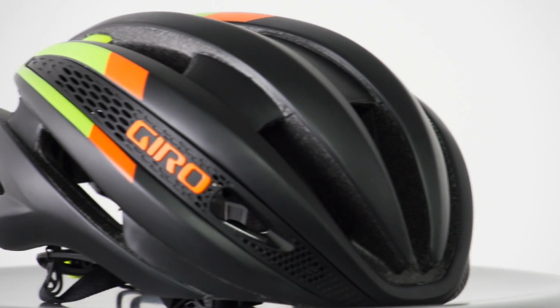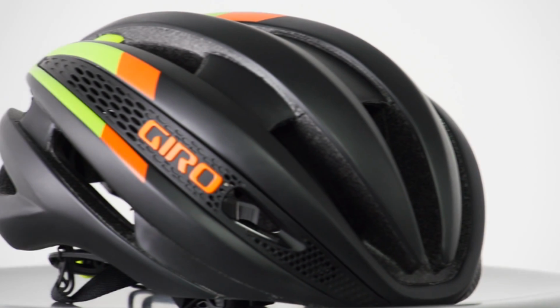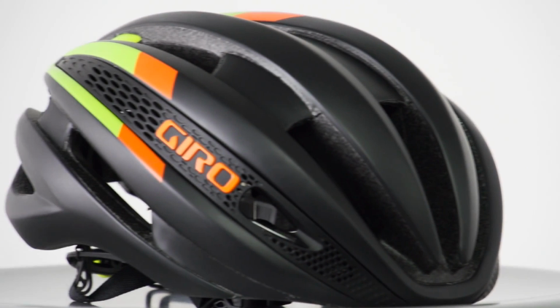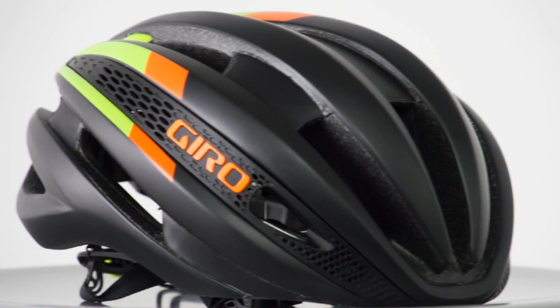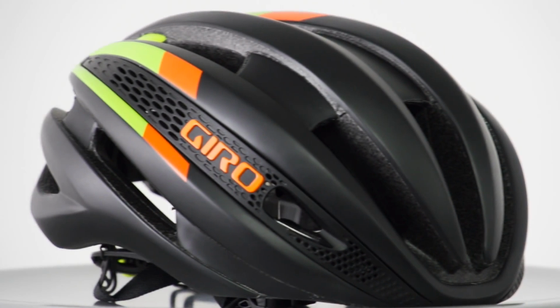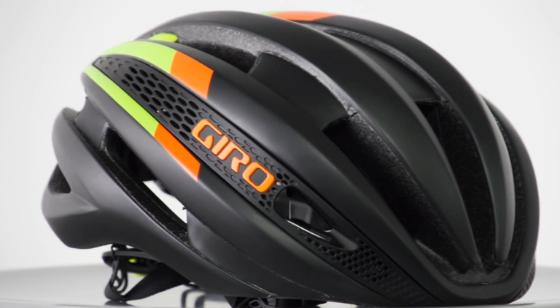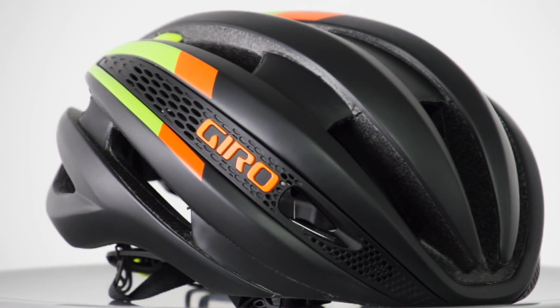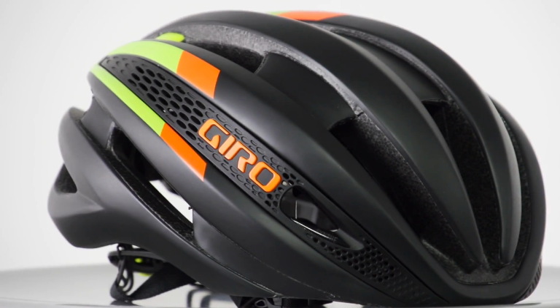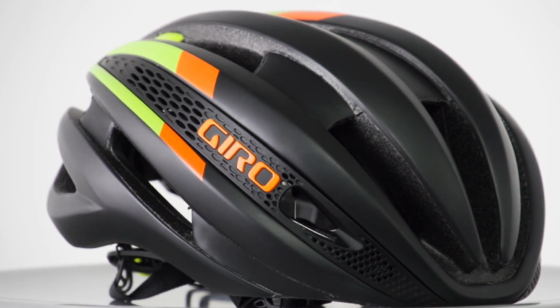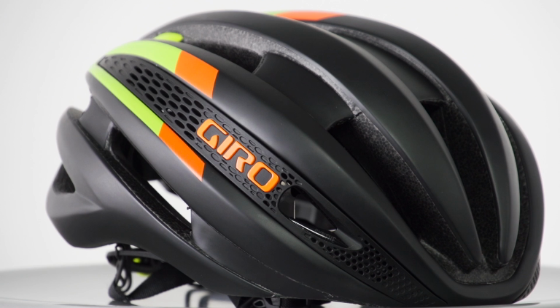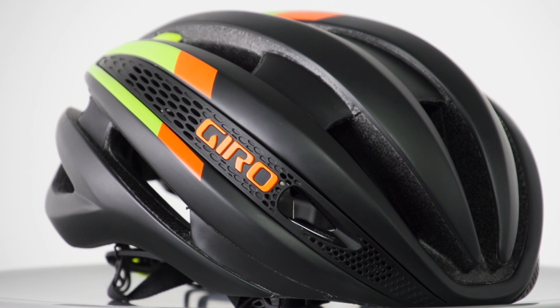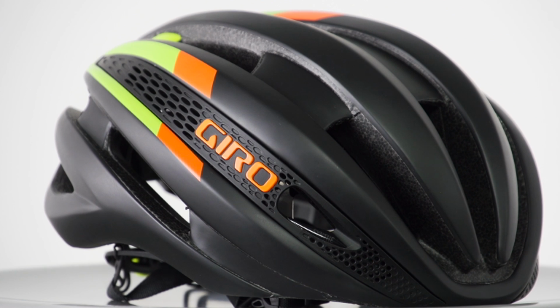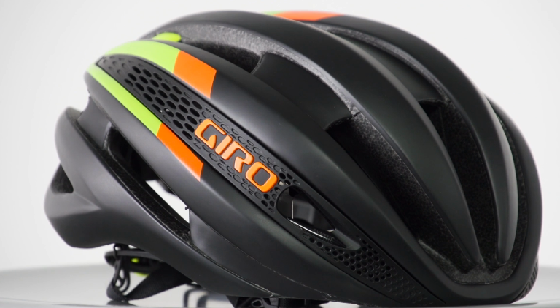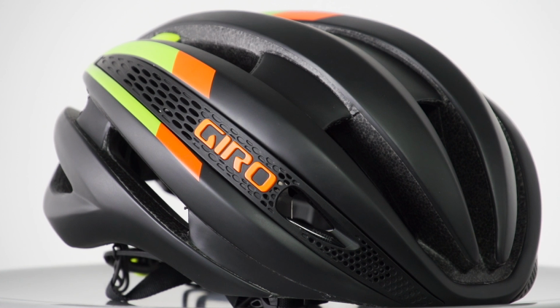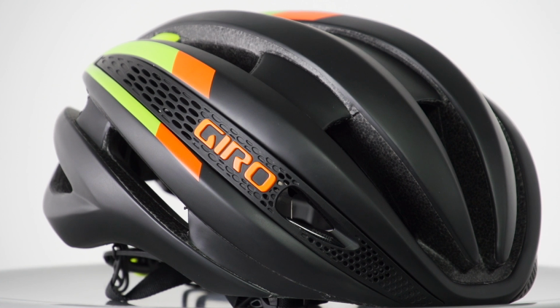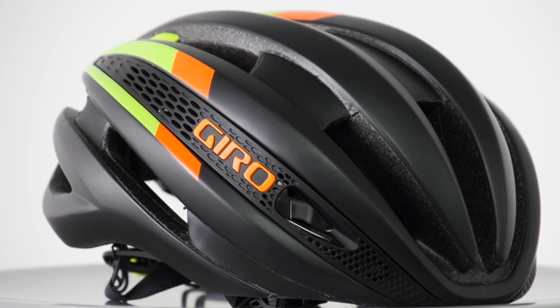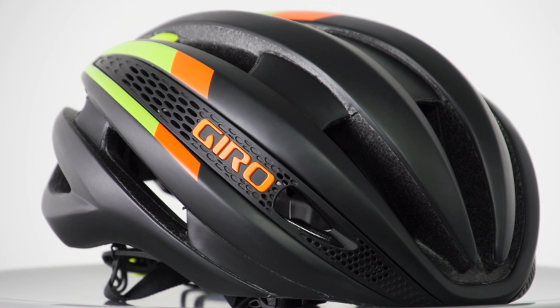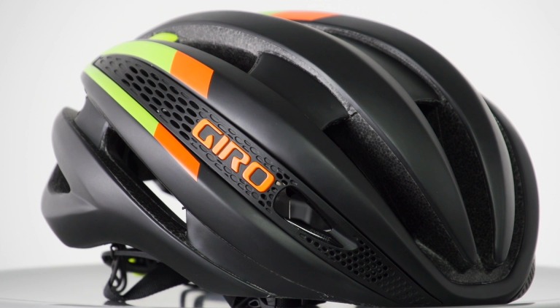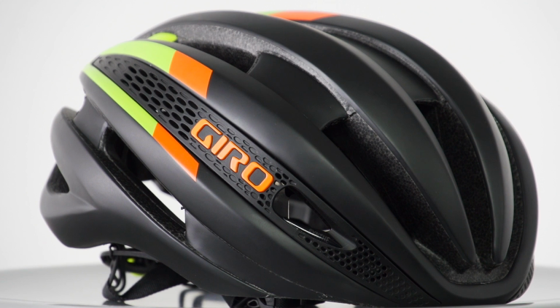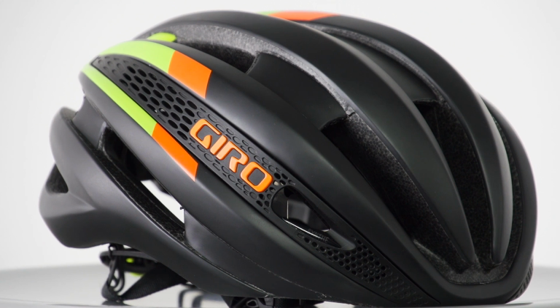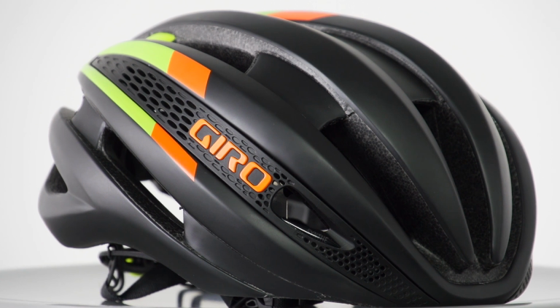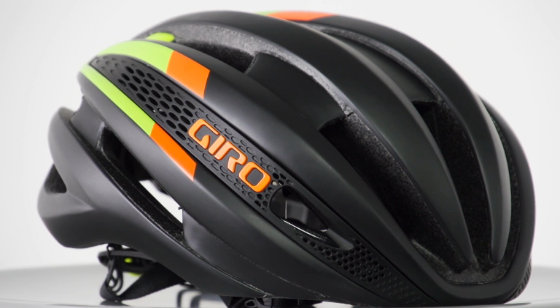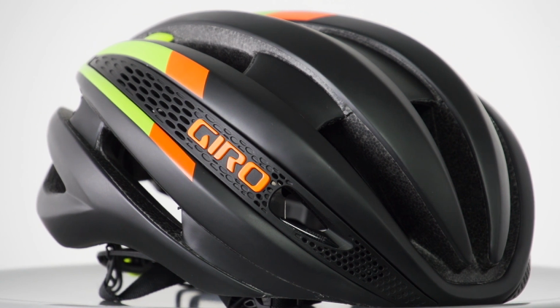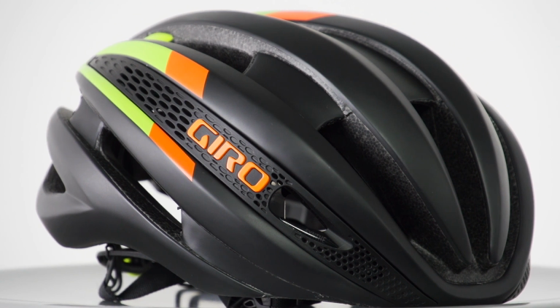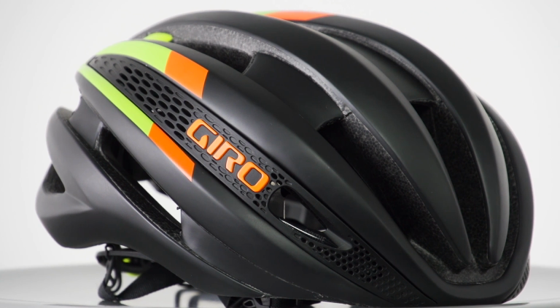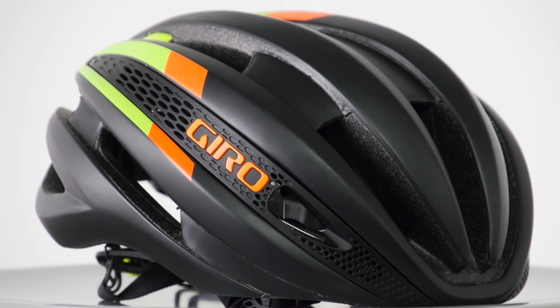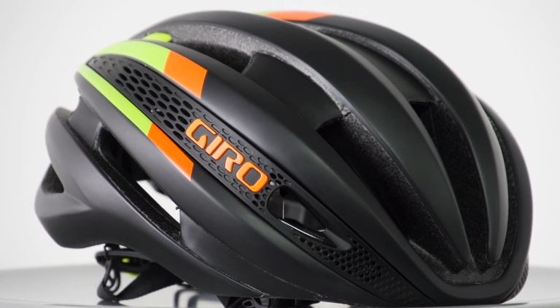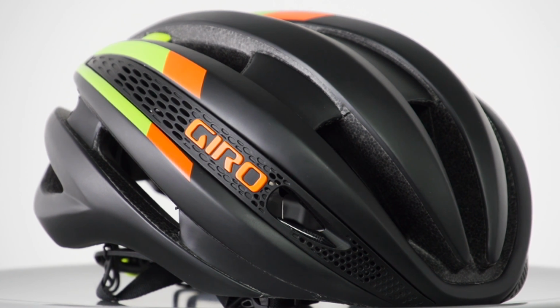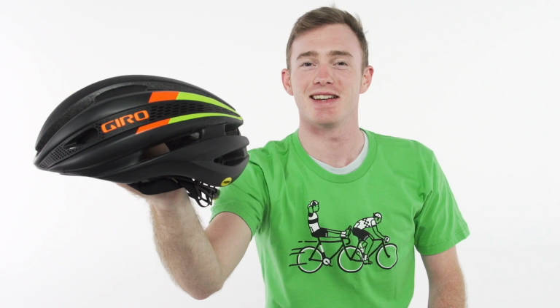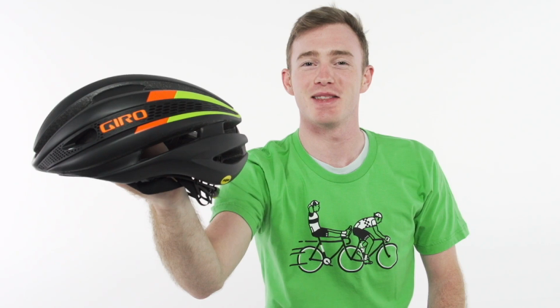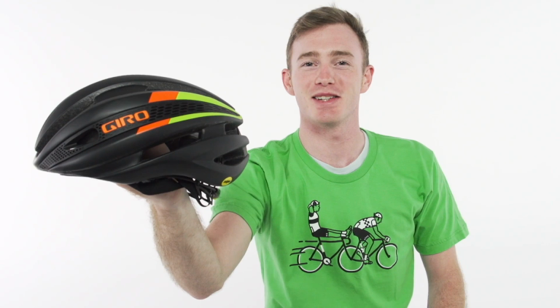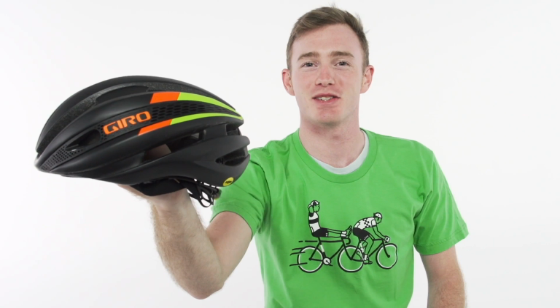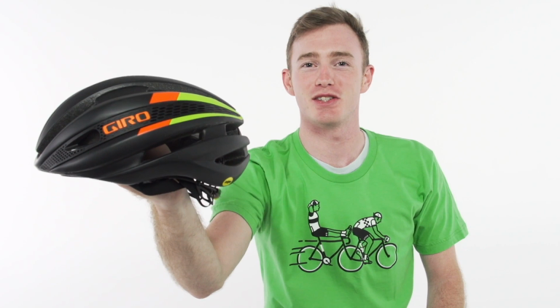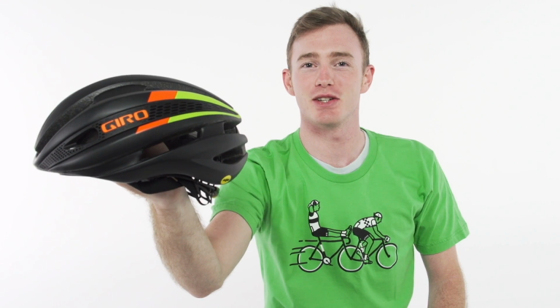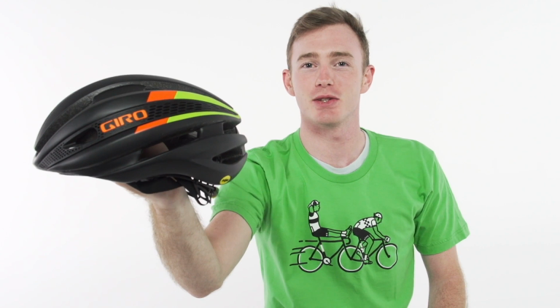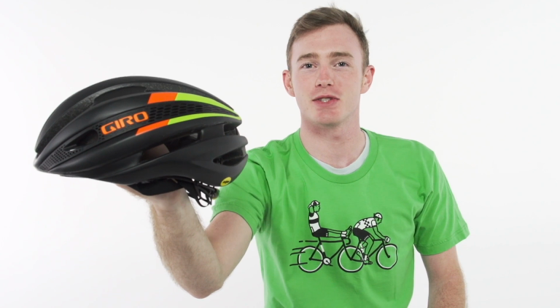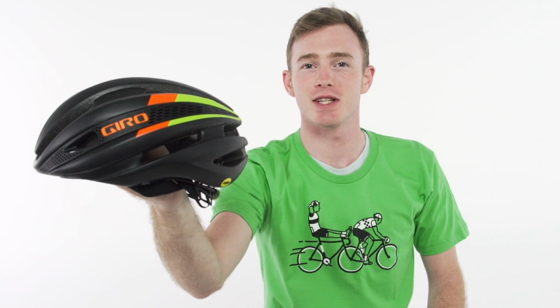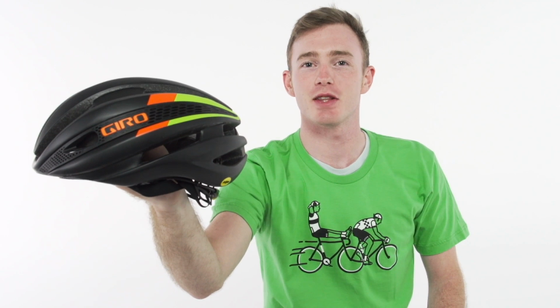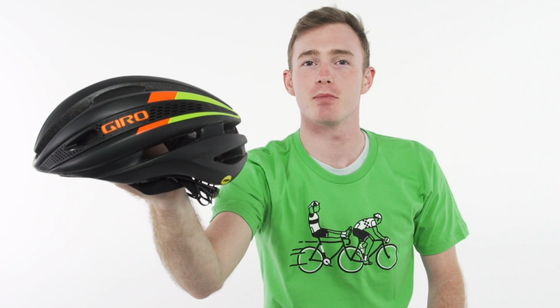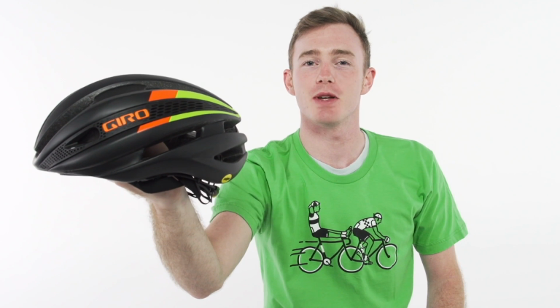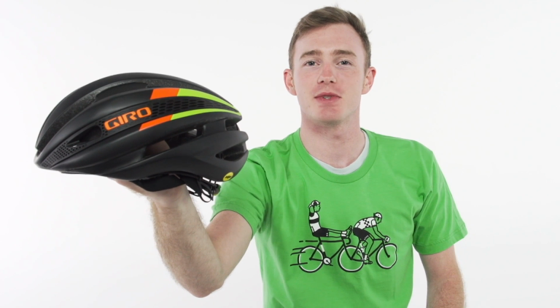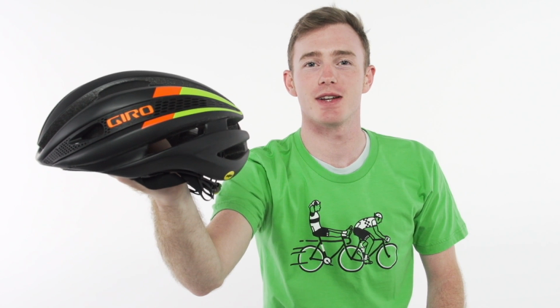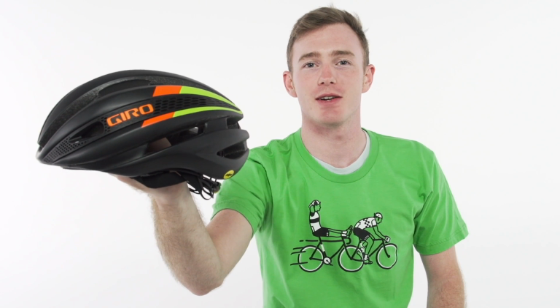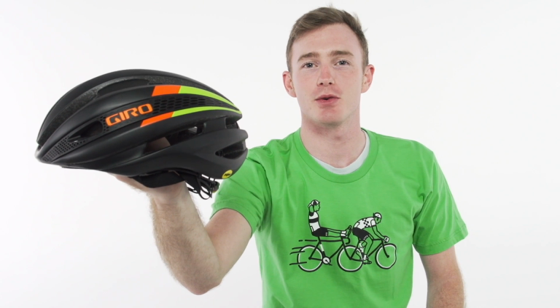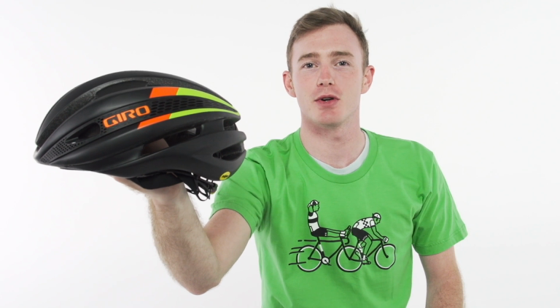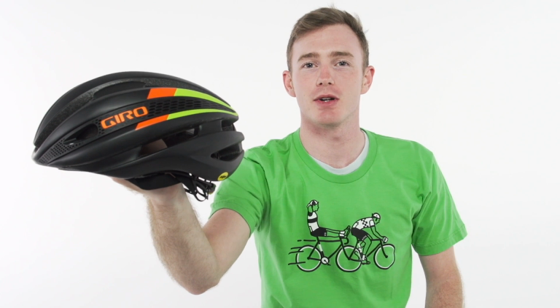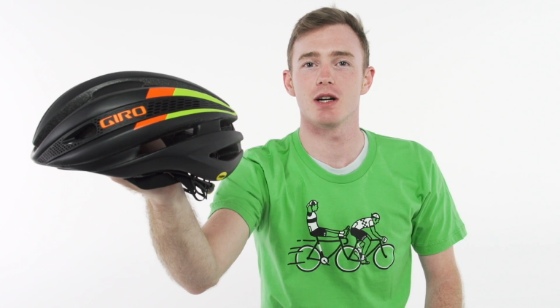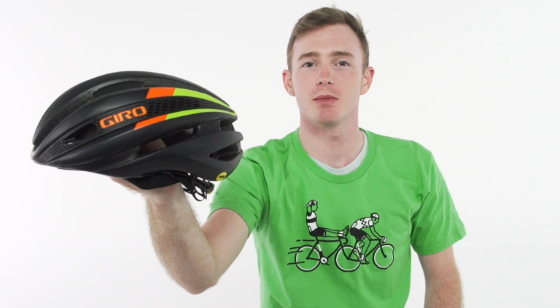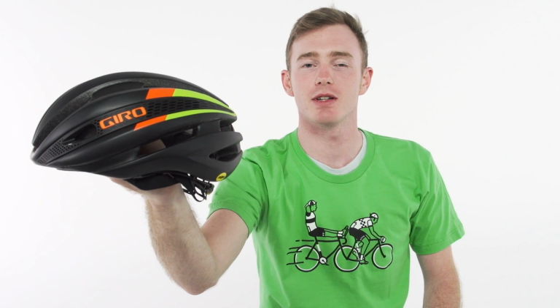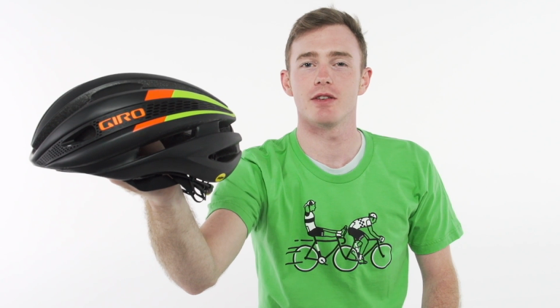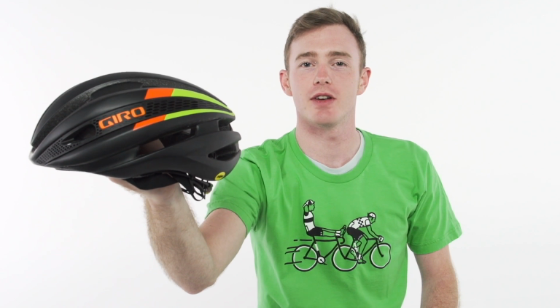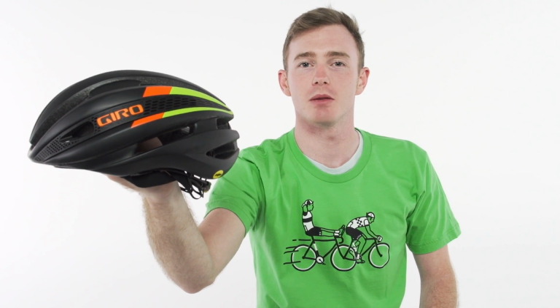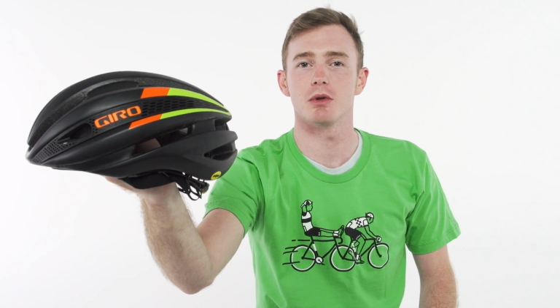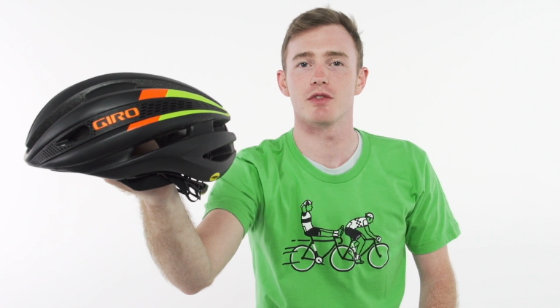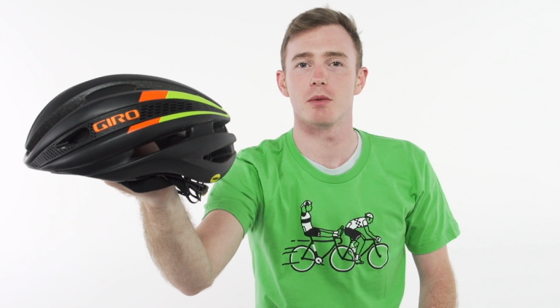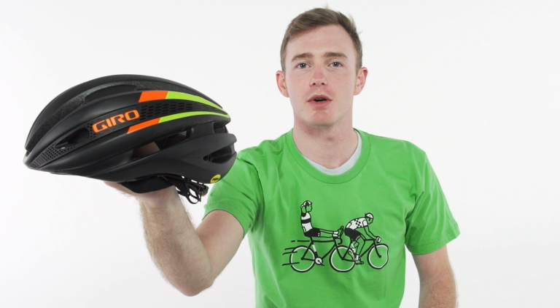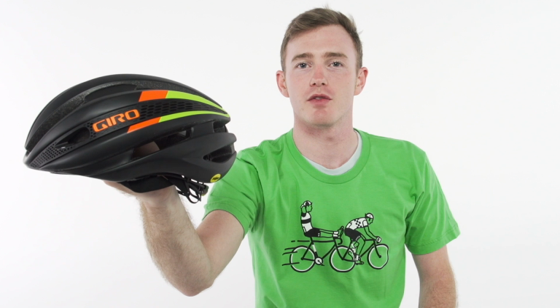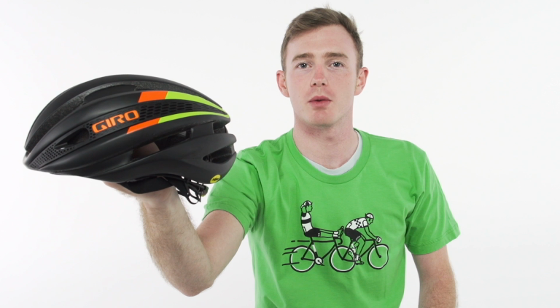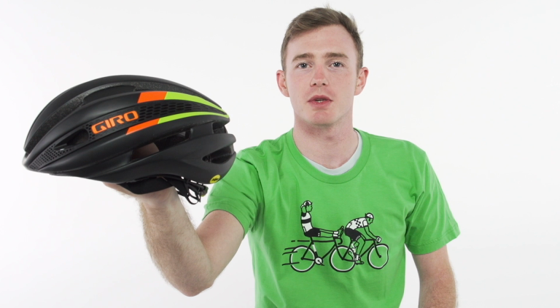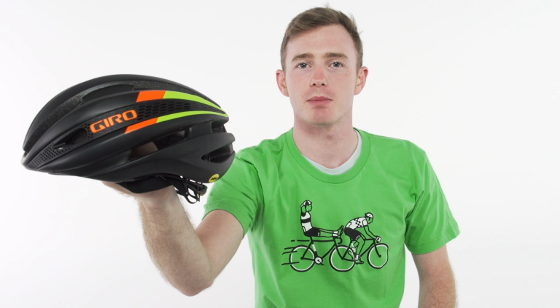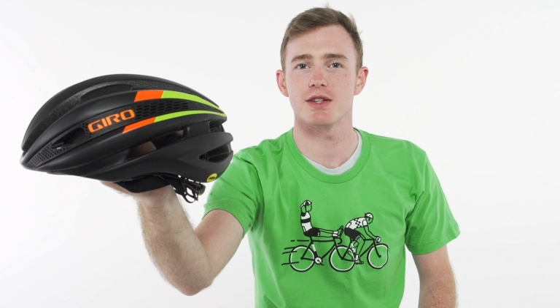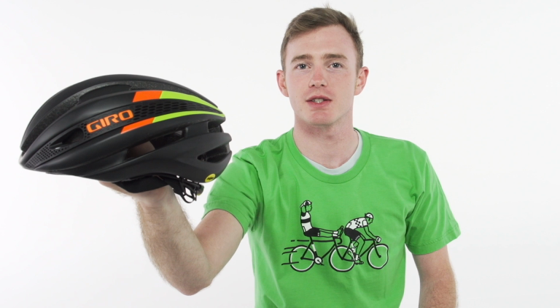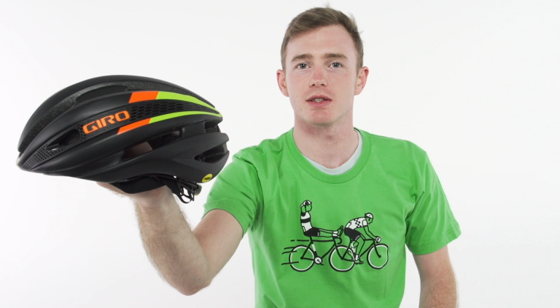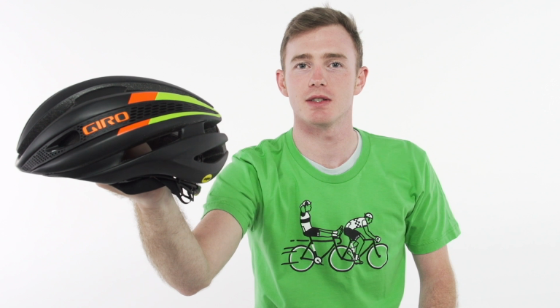The Synth MIPS is the most comprehensive road helmet on the market. And that's the Giro Synth MIPS Aero Road Helmet, available from Performance Bicycle.